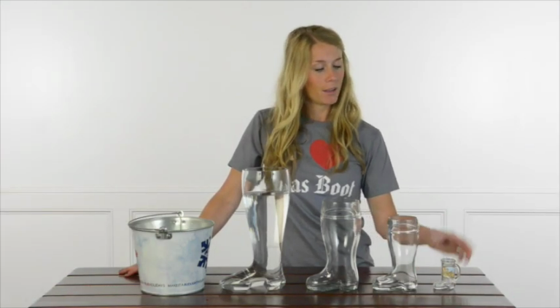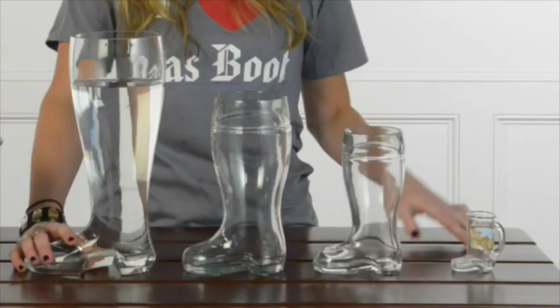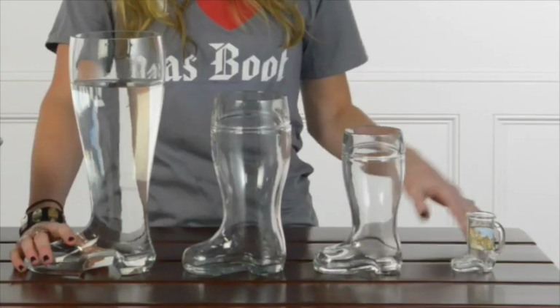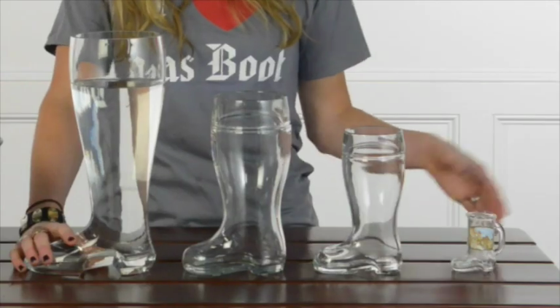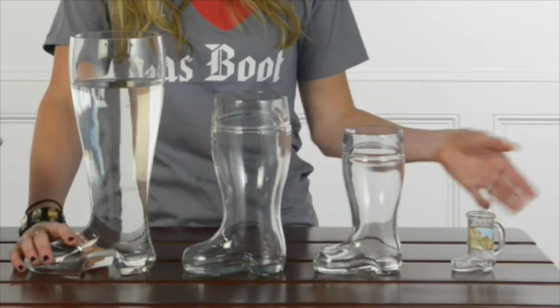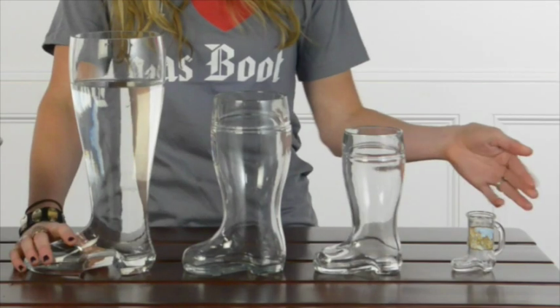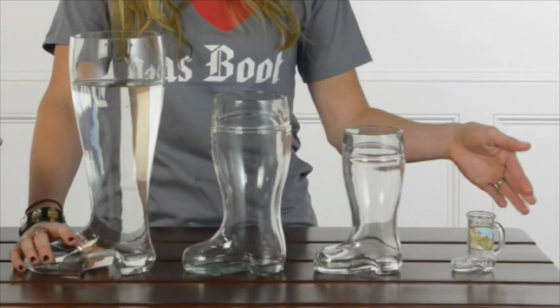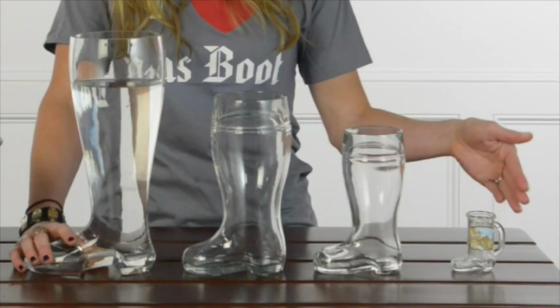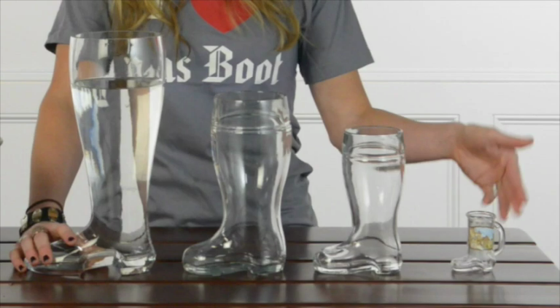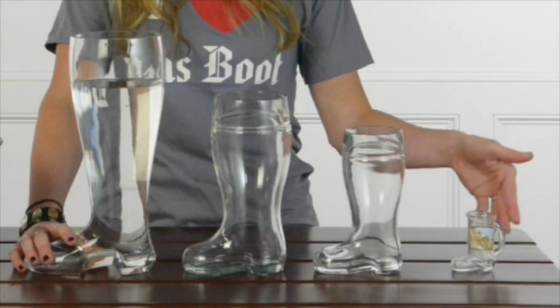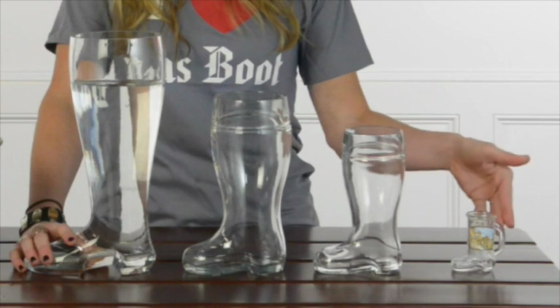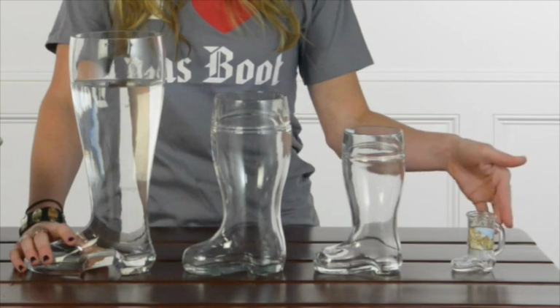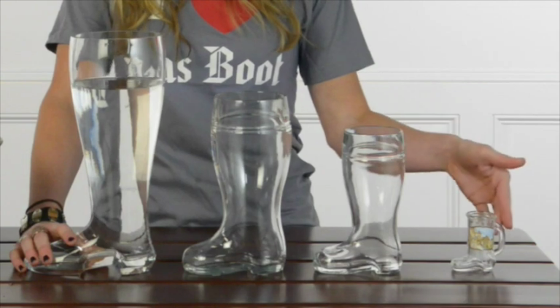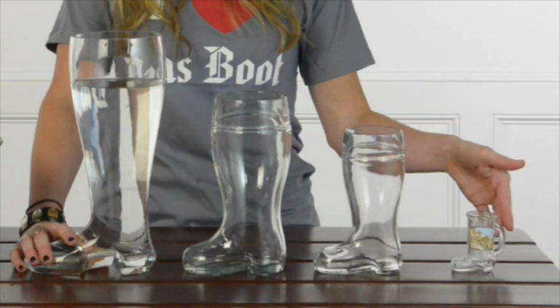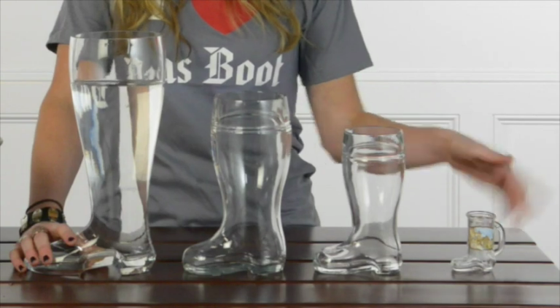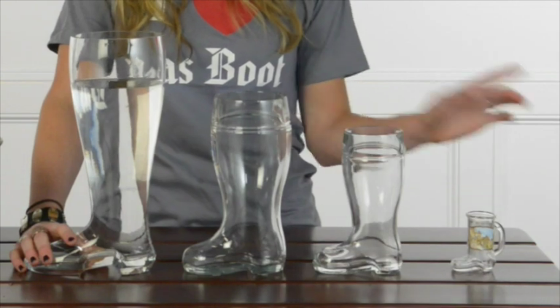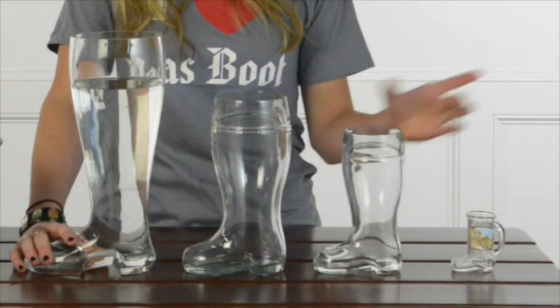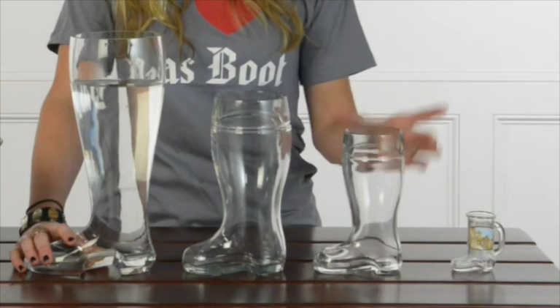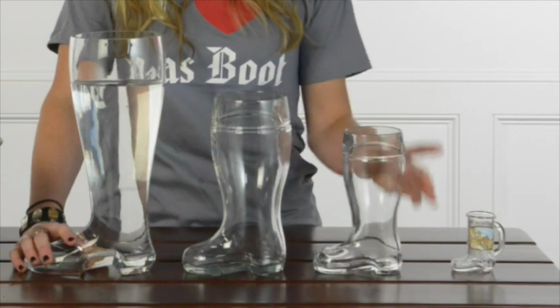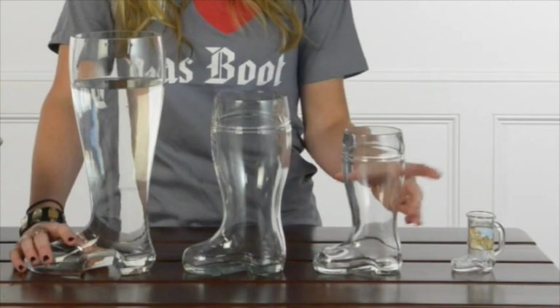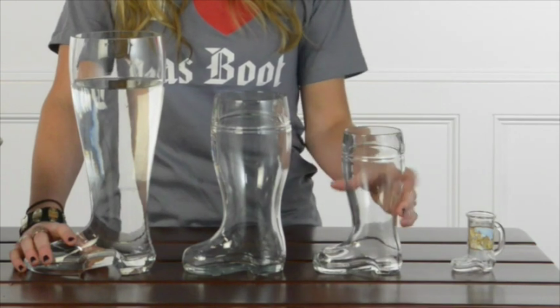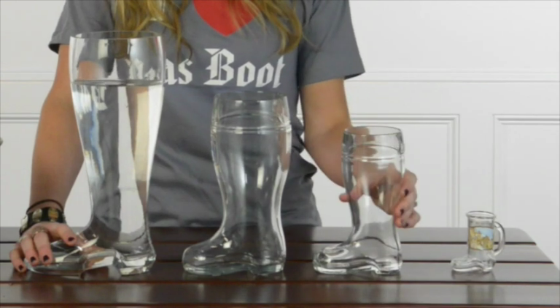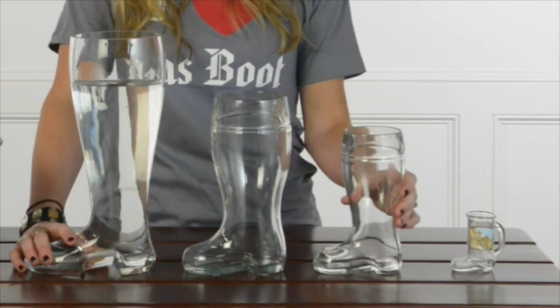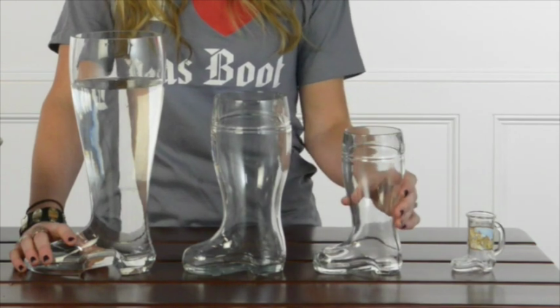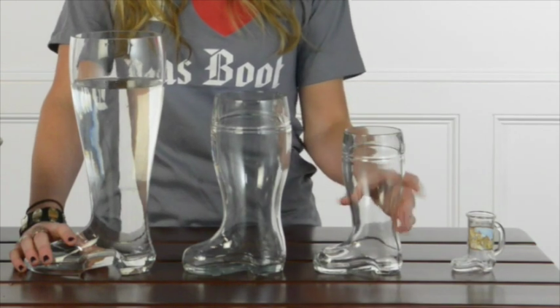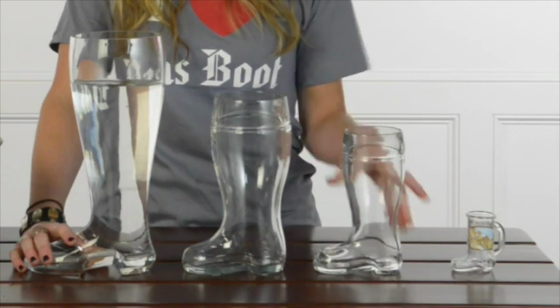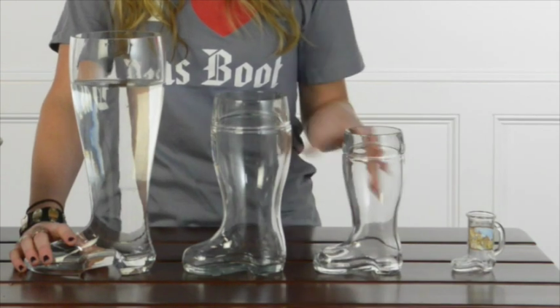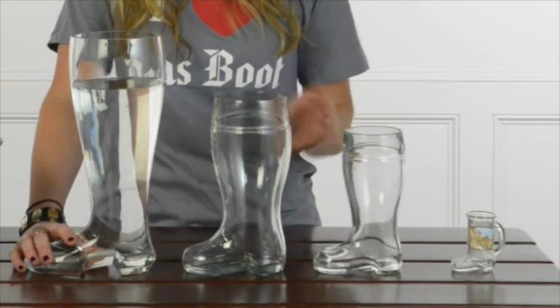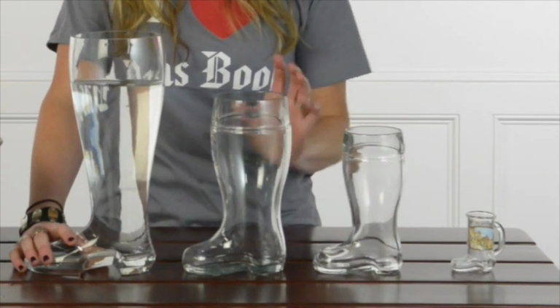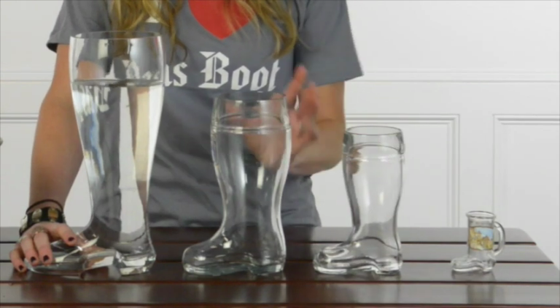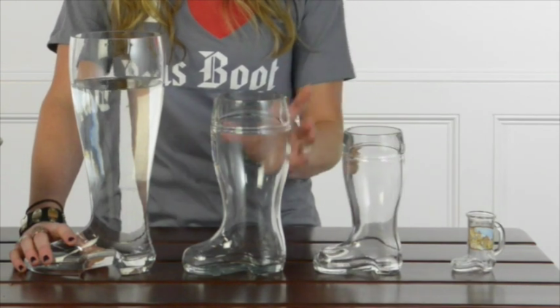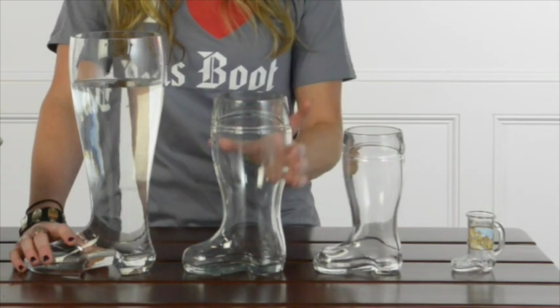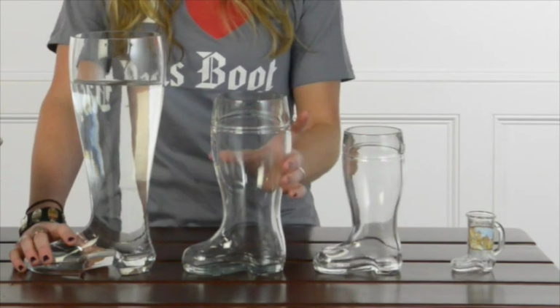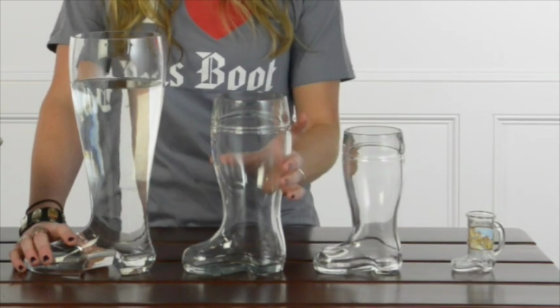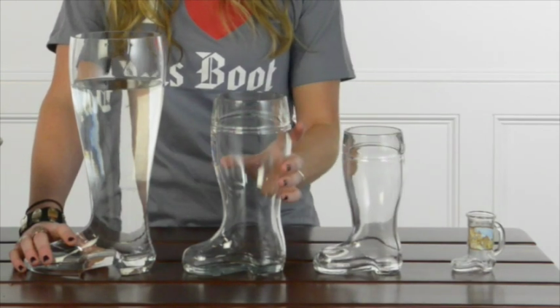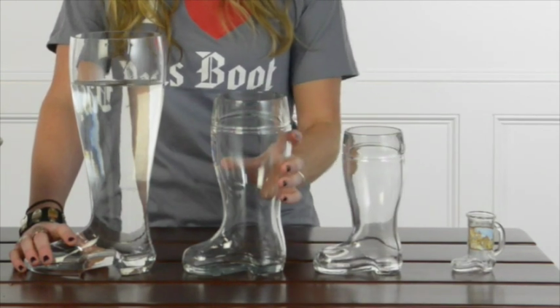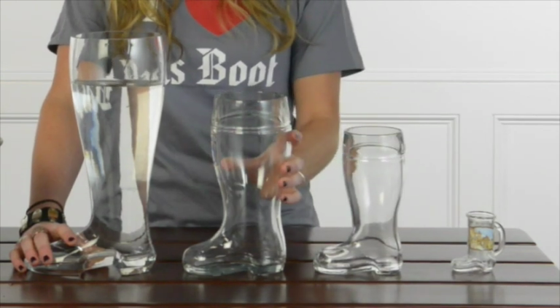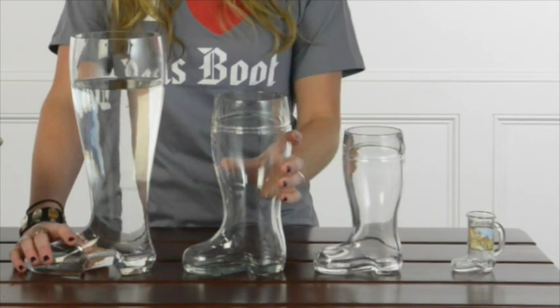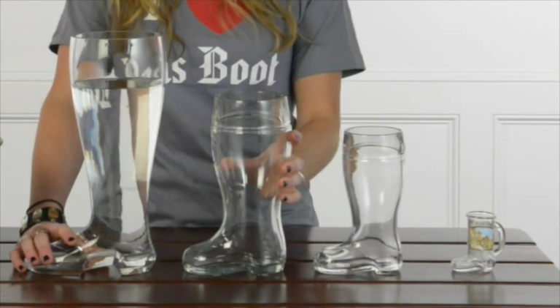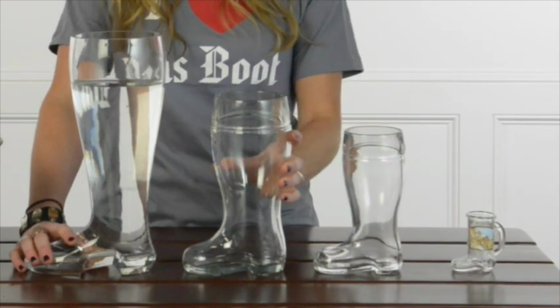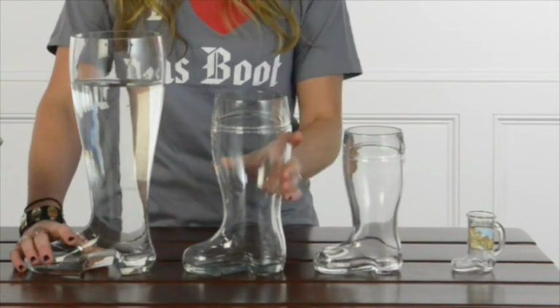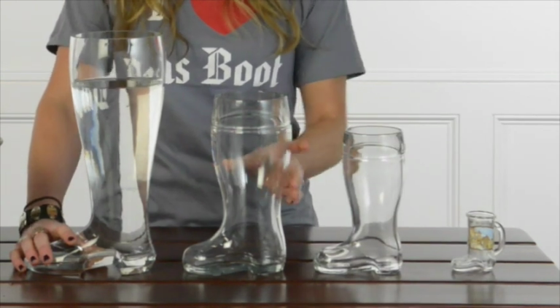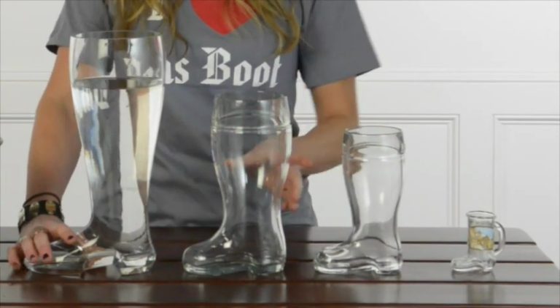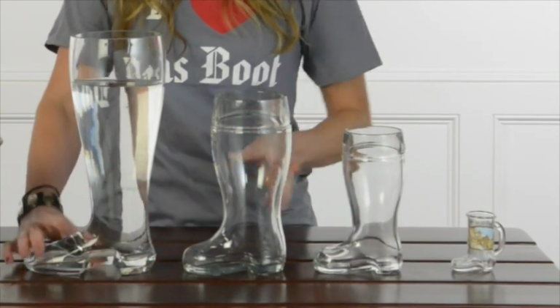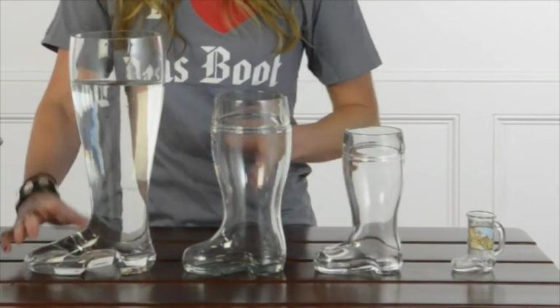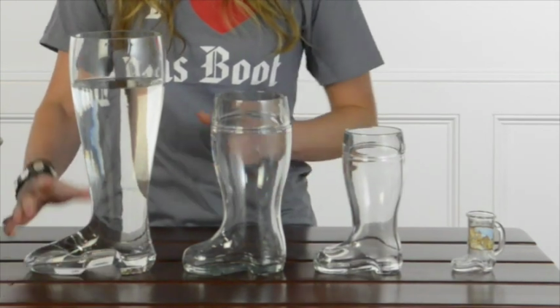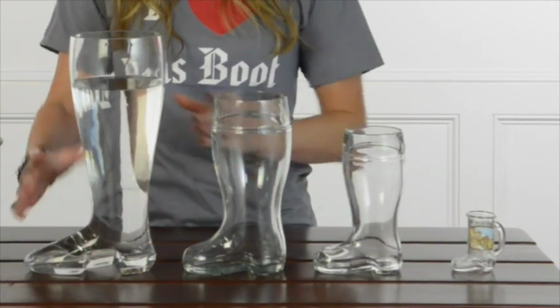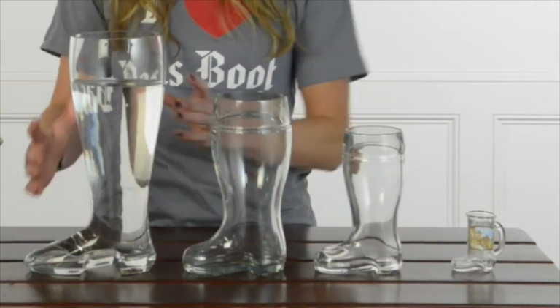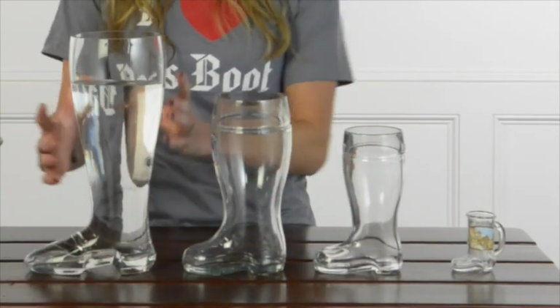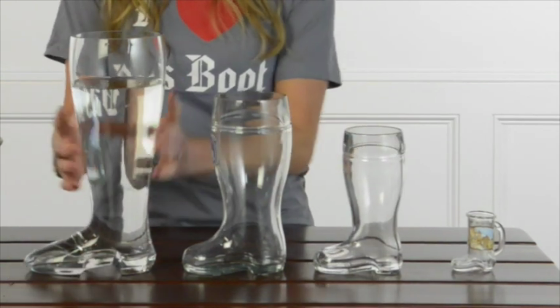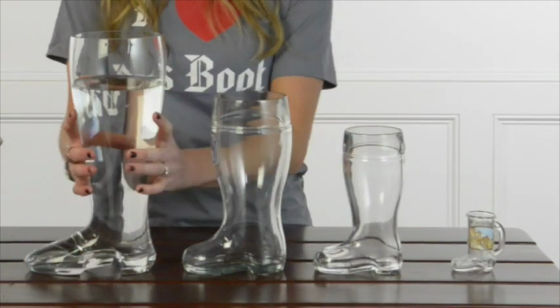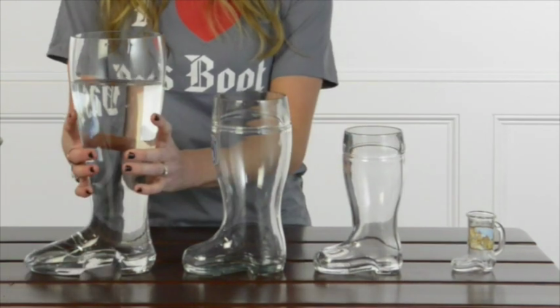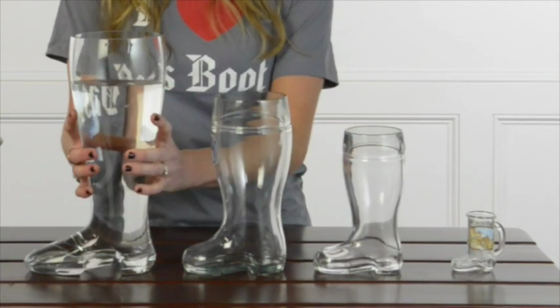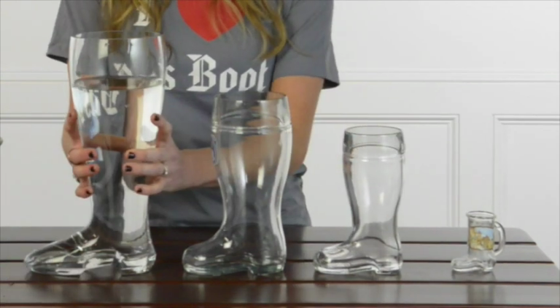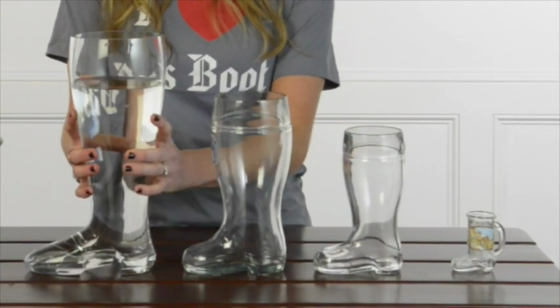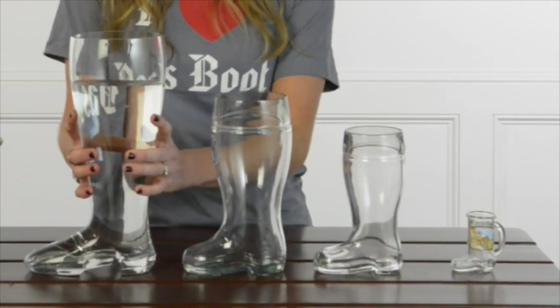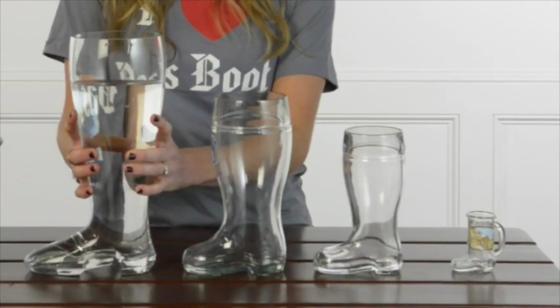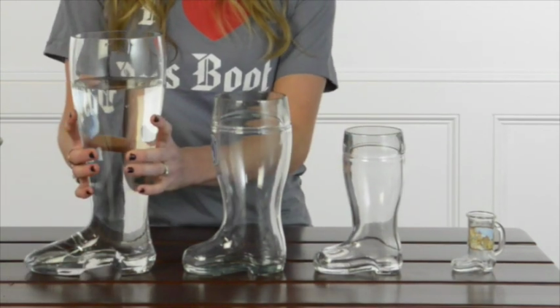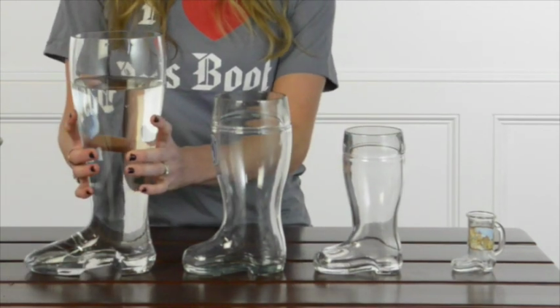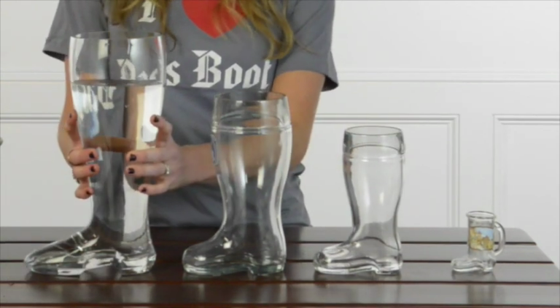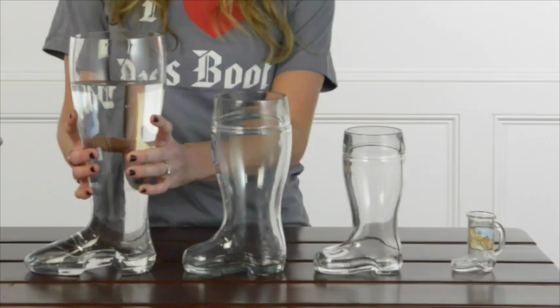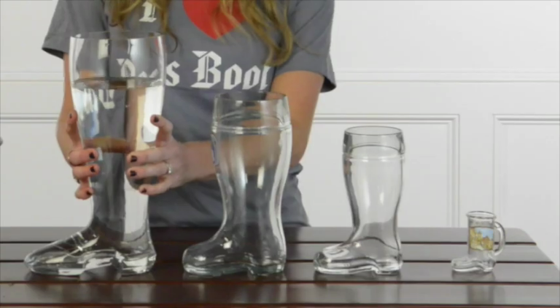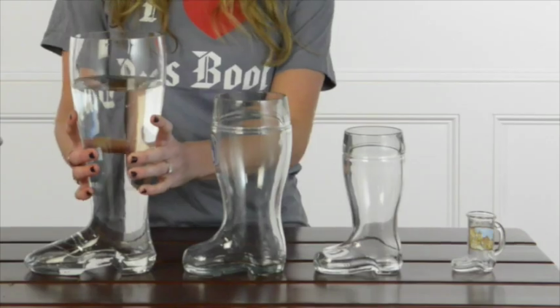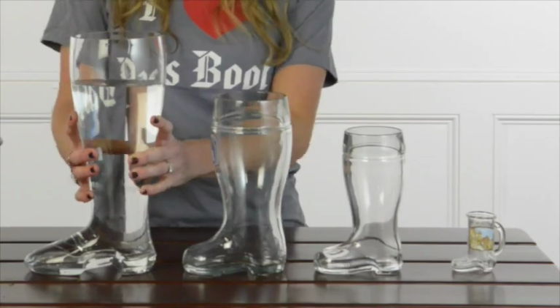Here we have the shot glass, the half liter, the one liter, and for the motivated drinker, the two liter.